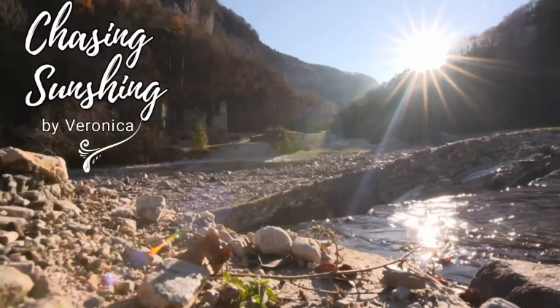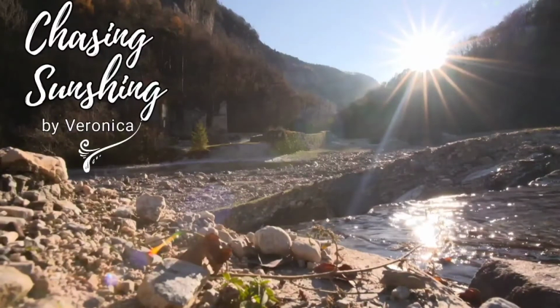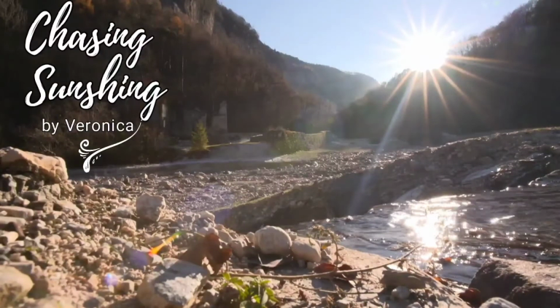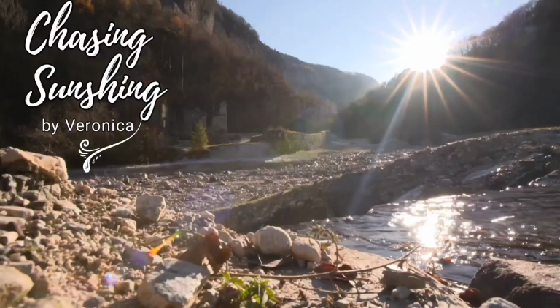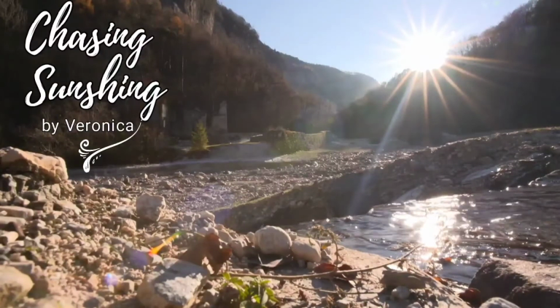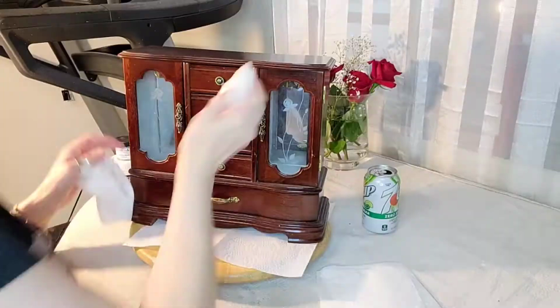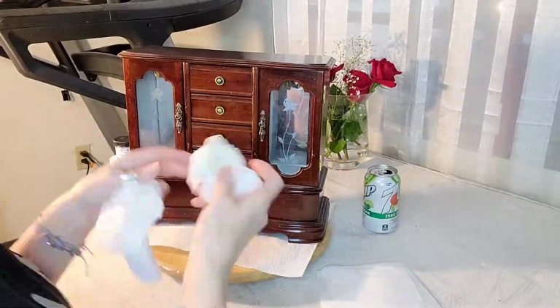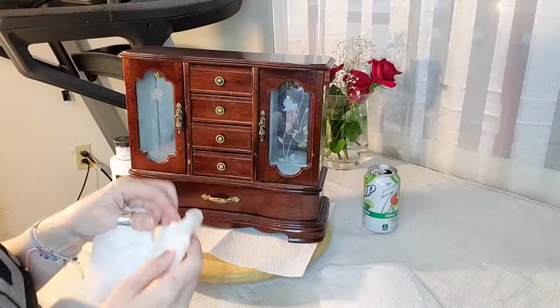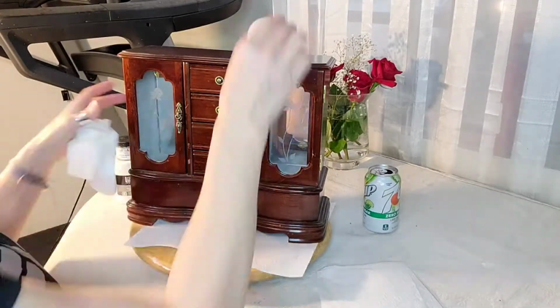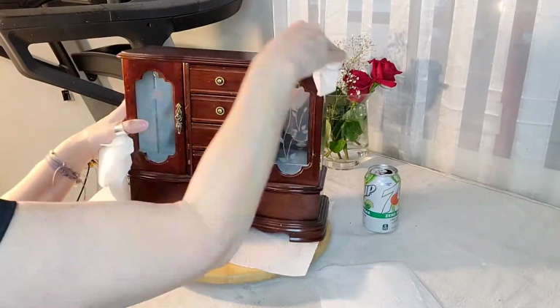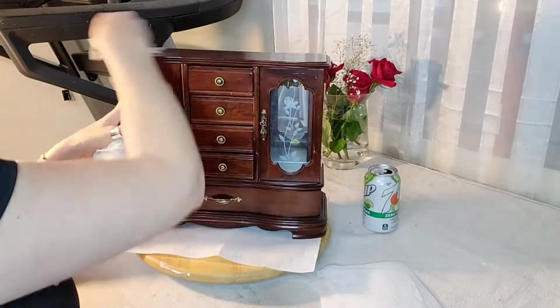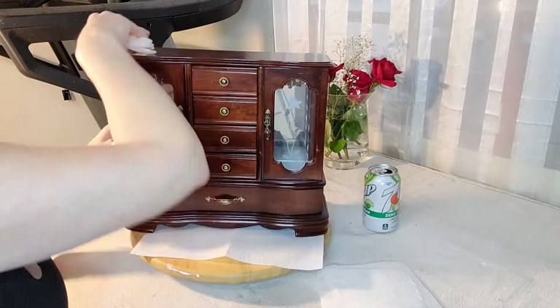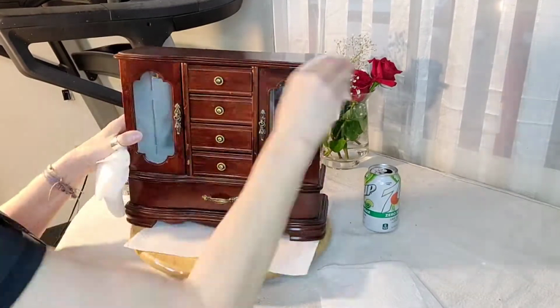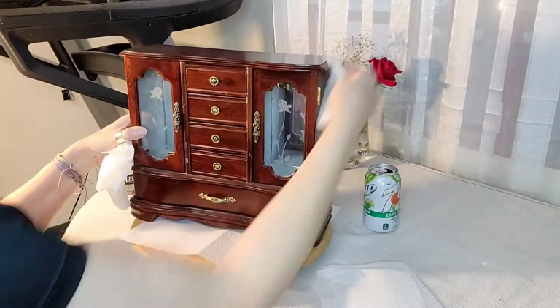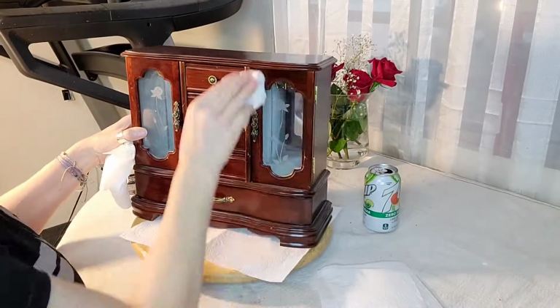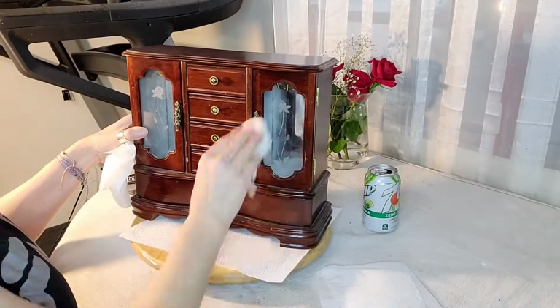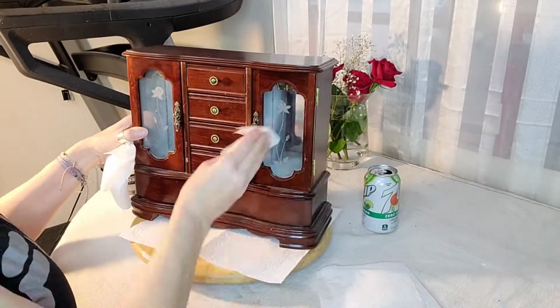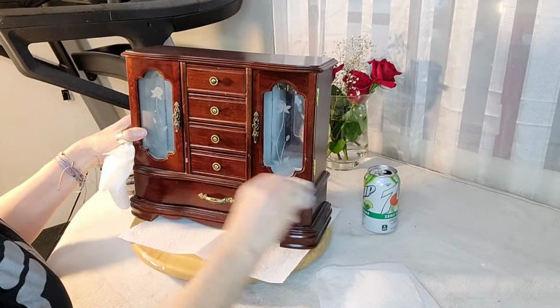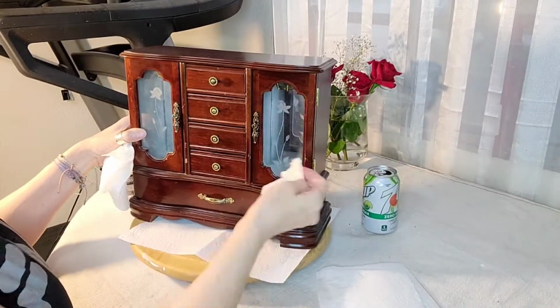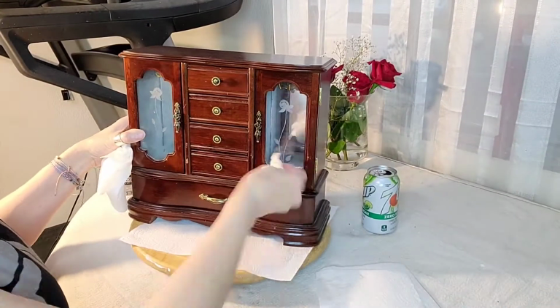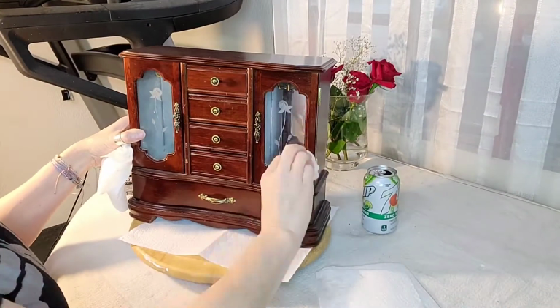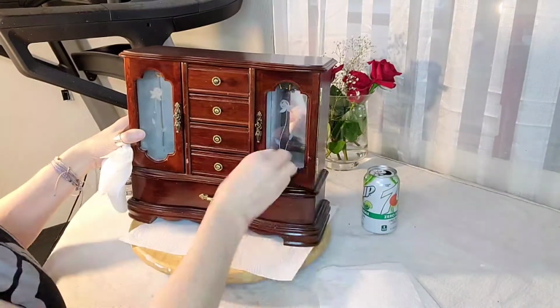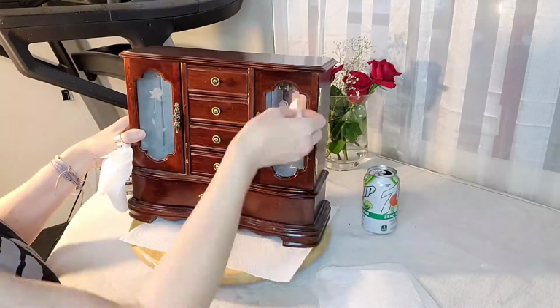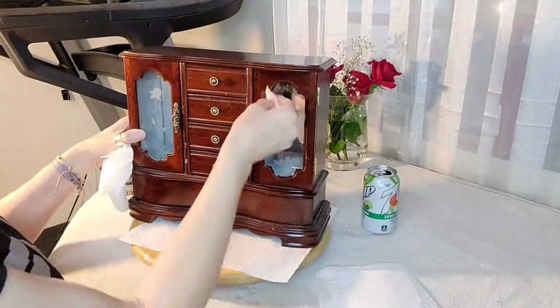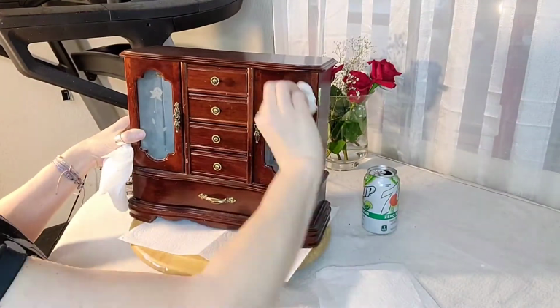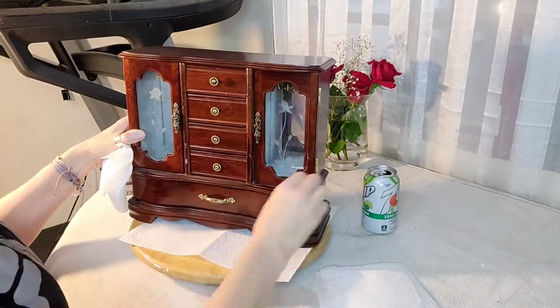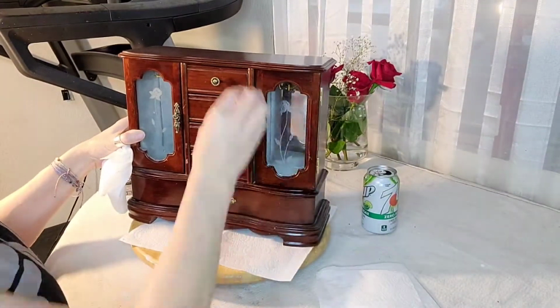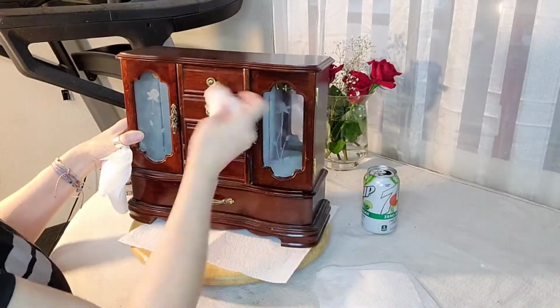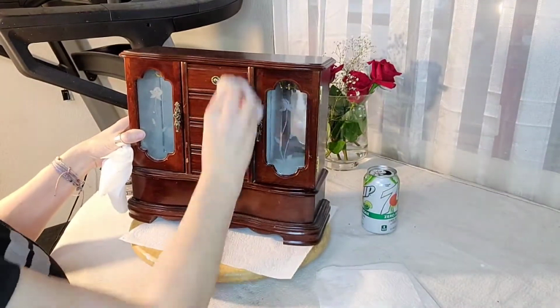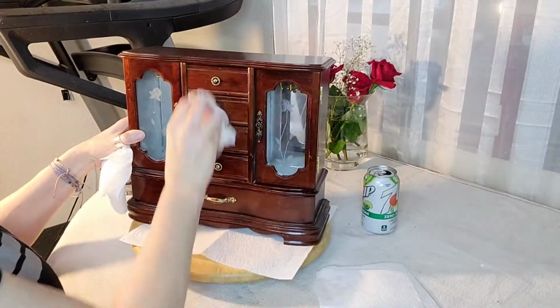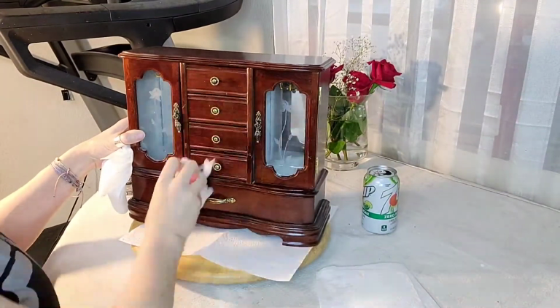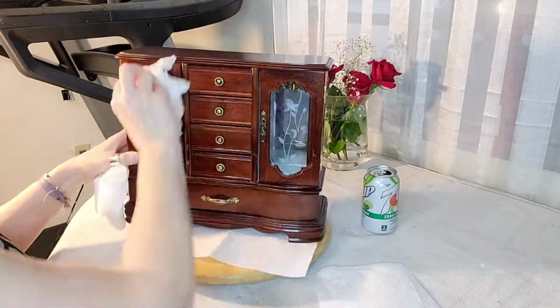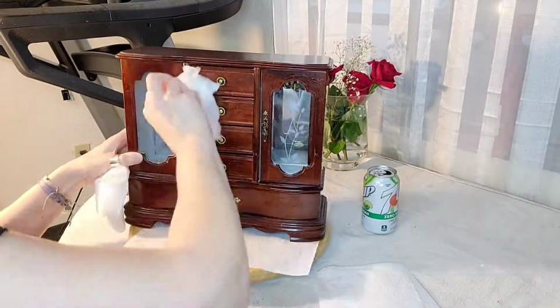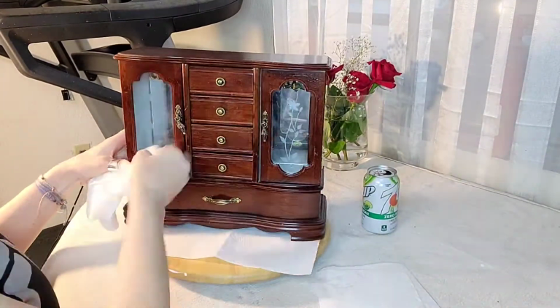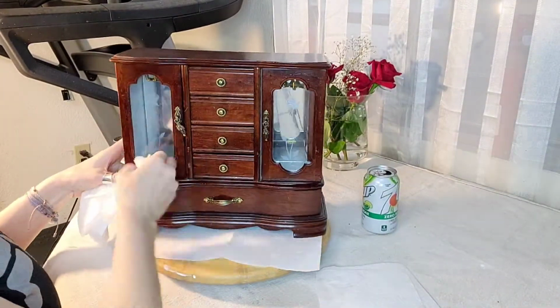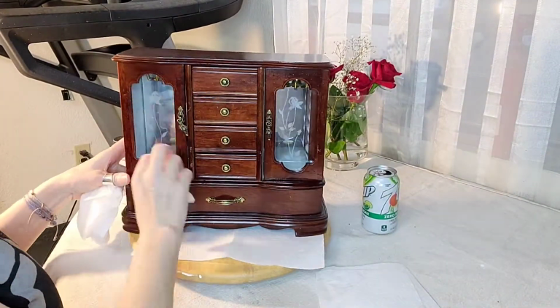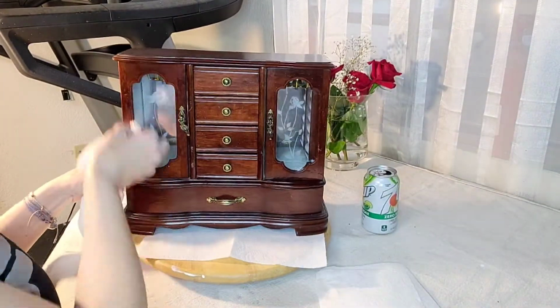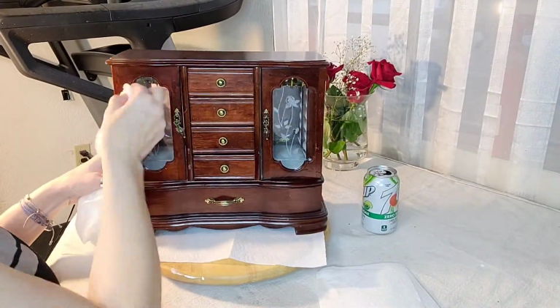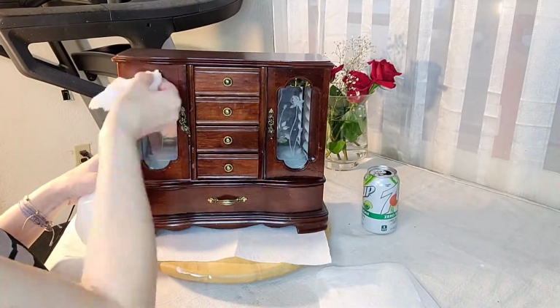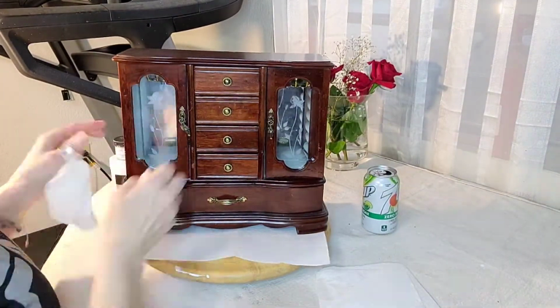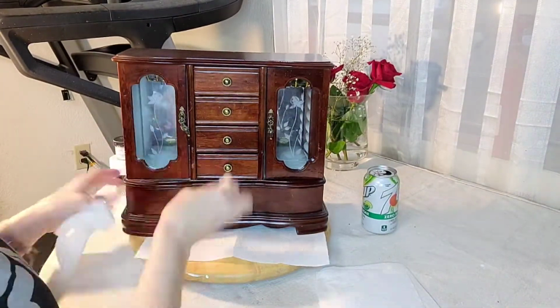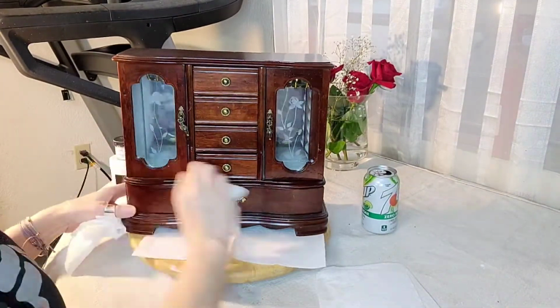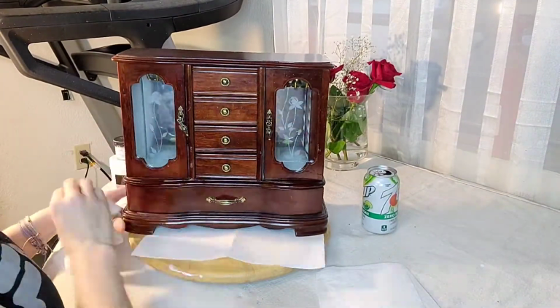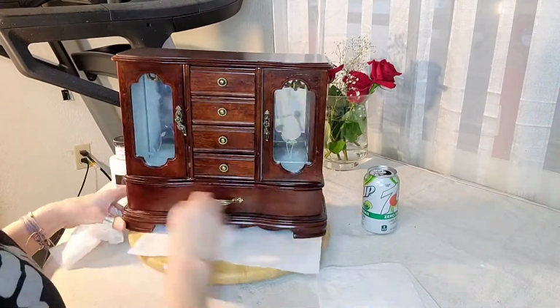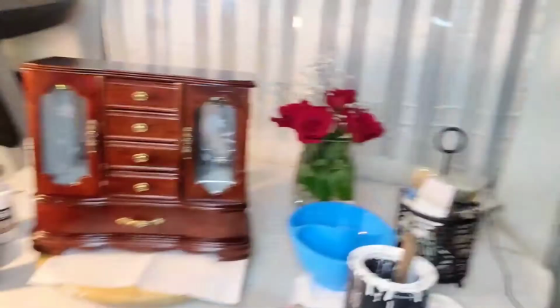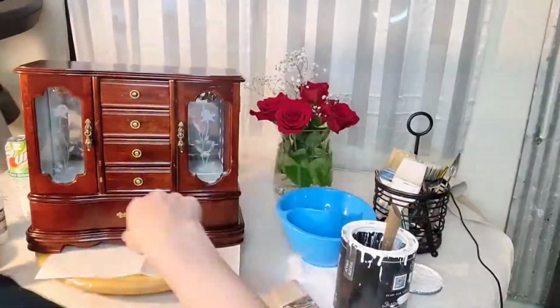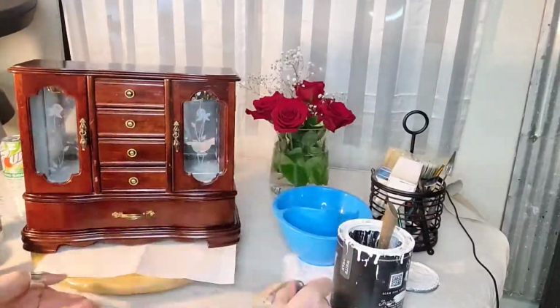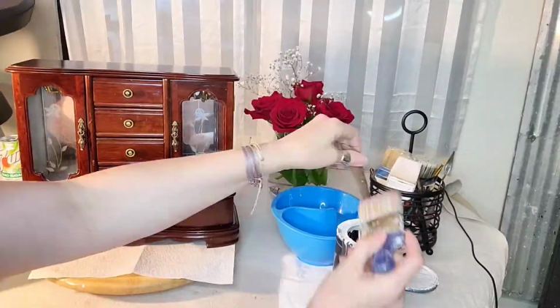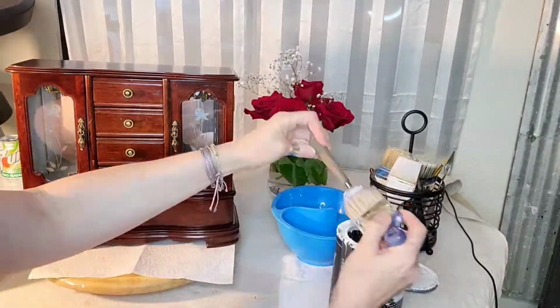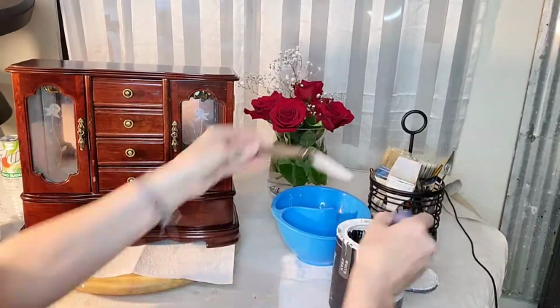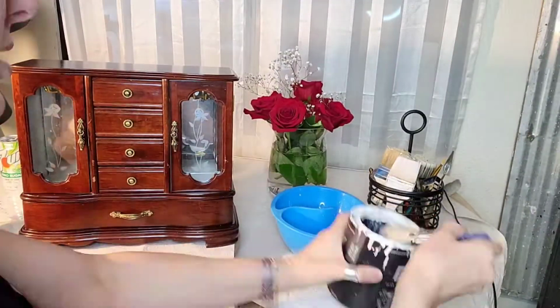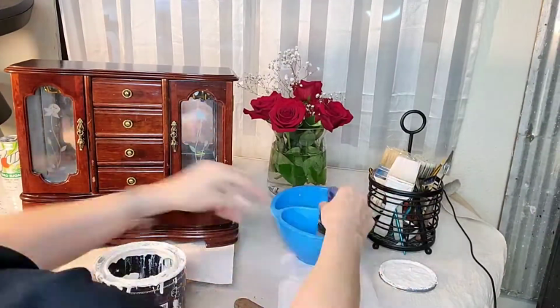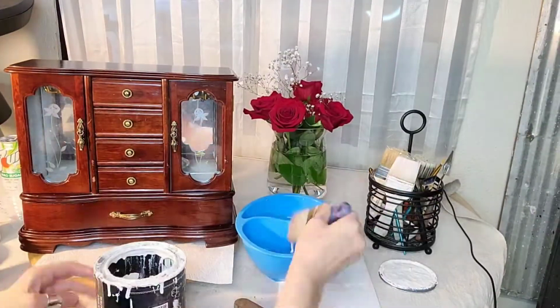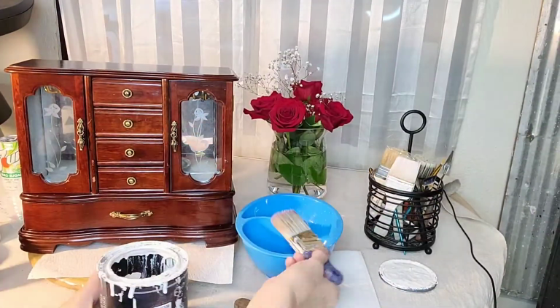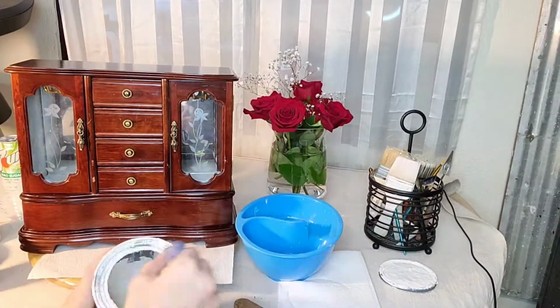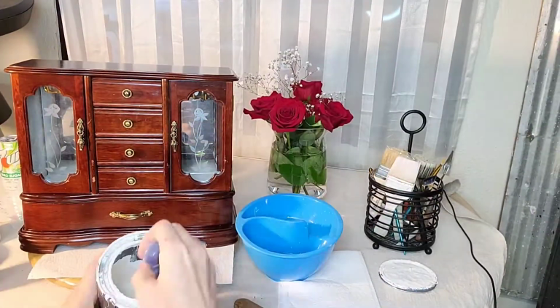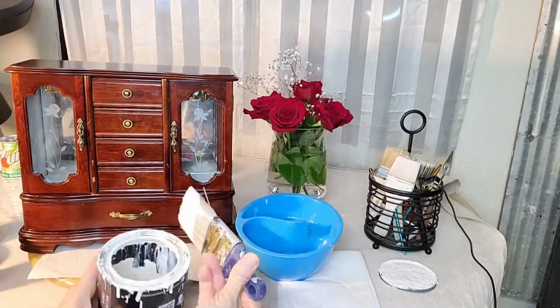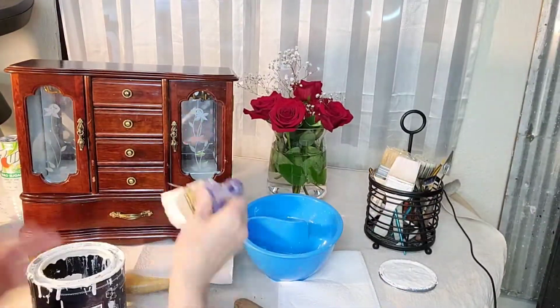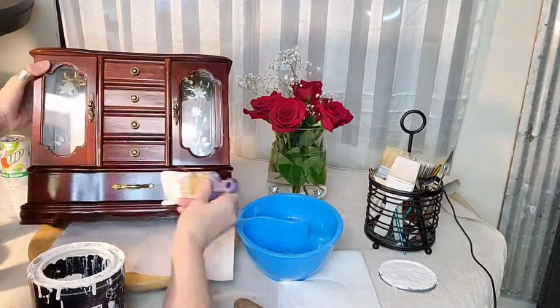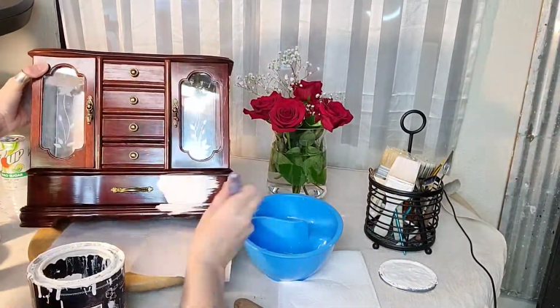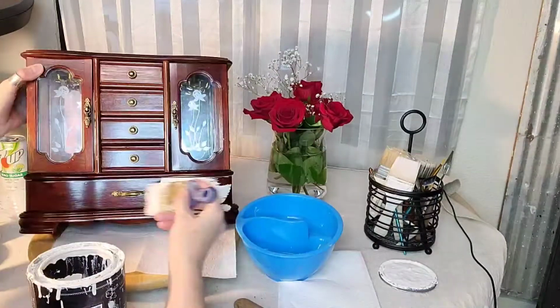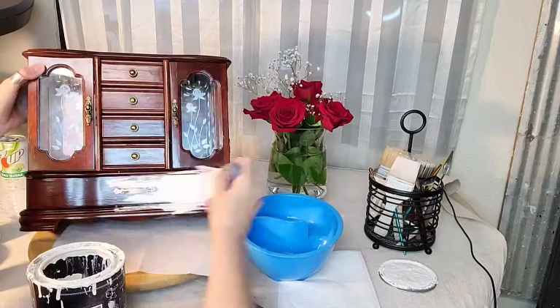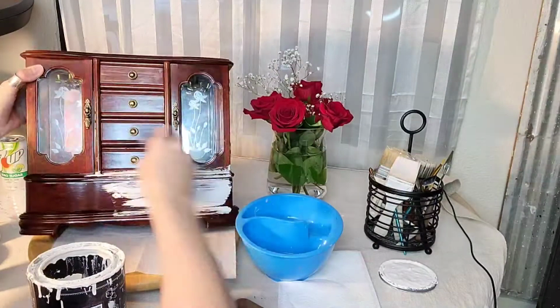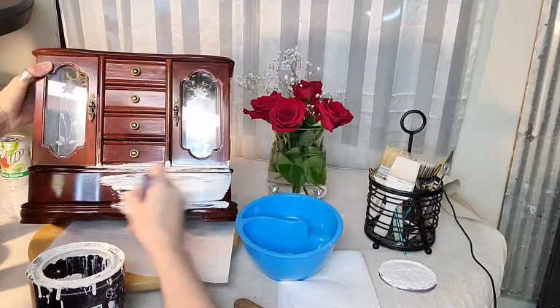First things first, start off by washing down my little jewelry box with just regular Dawn dish soap and water.